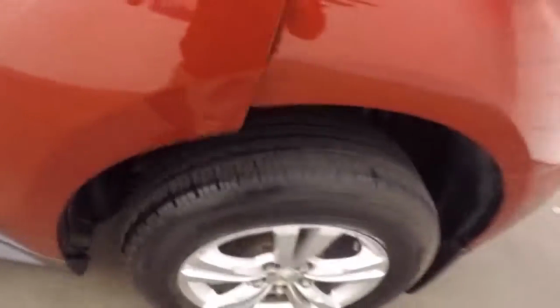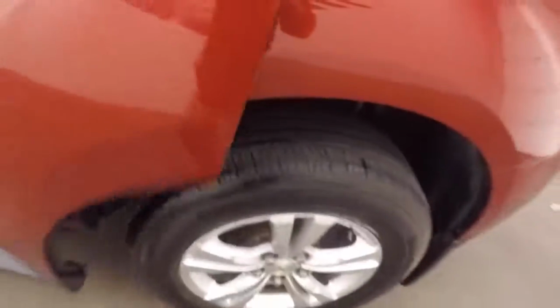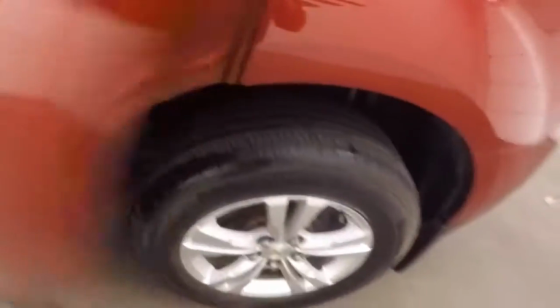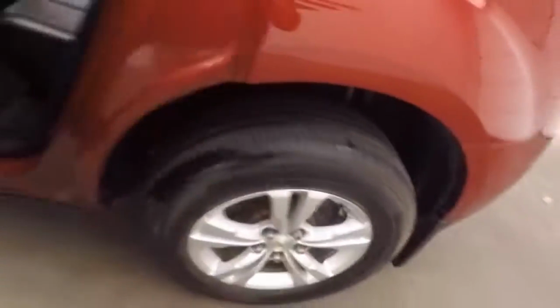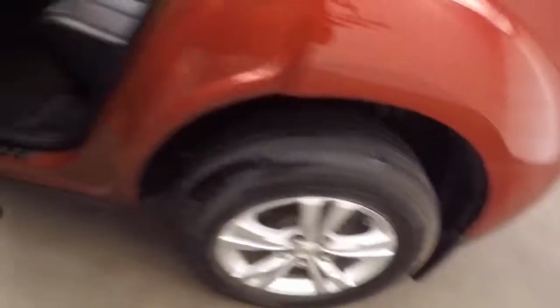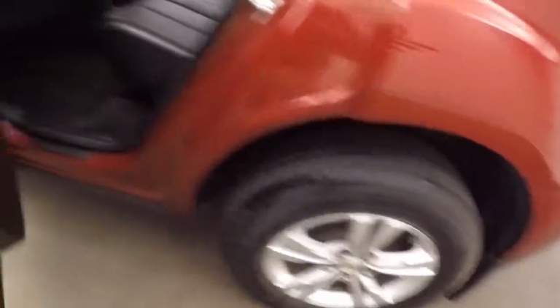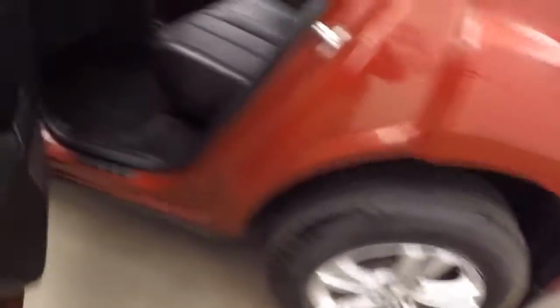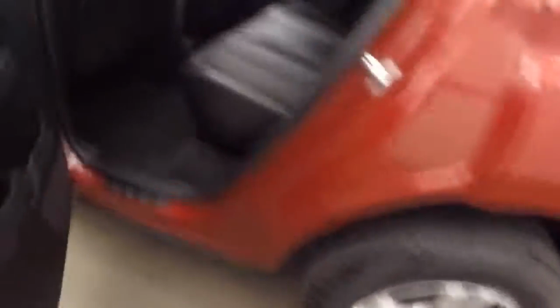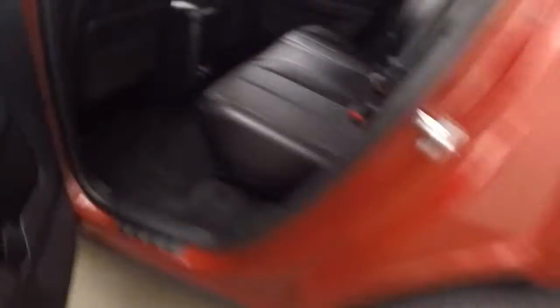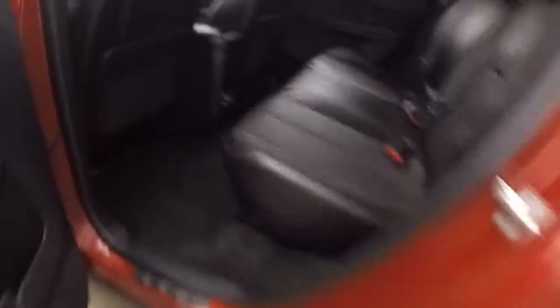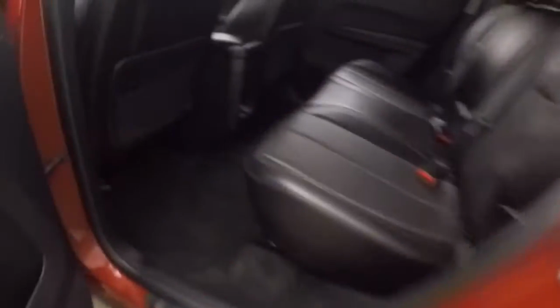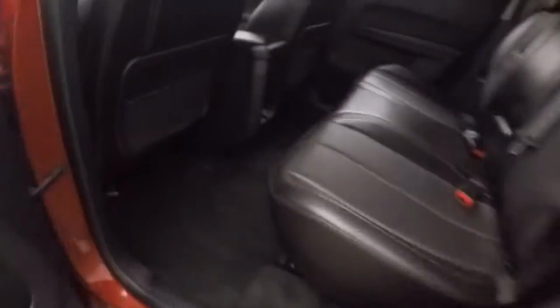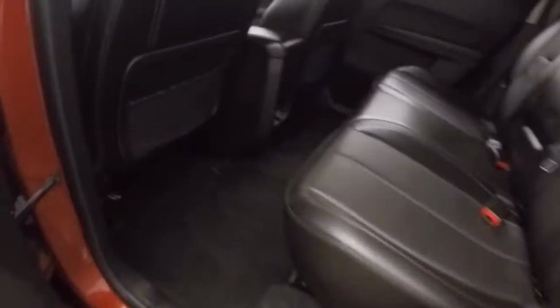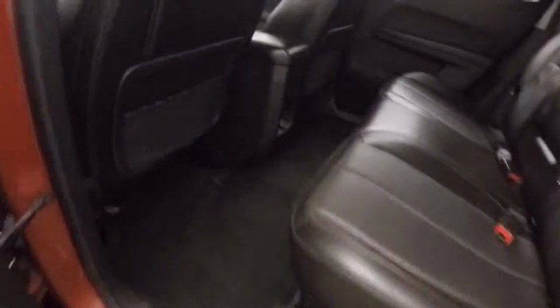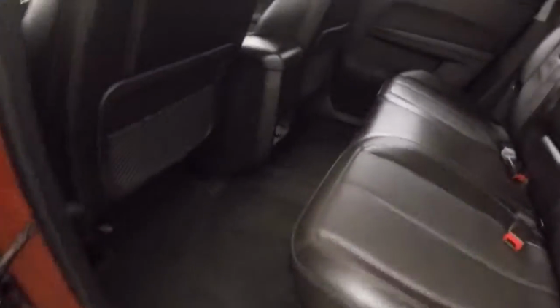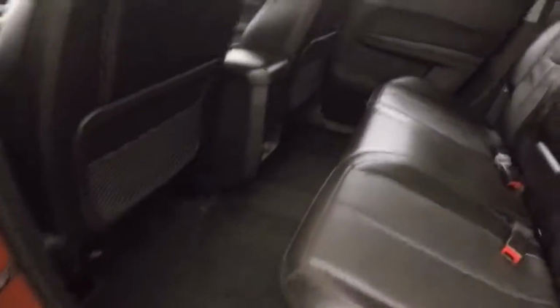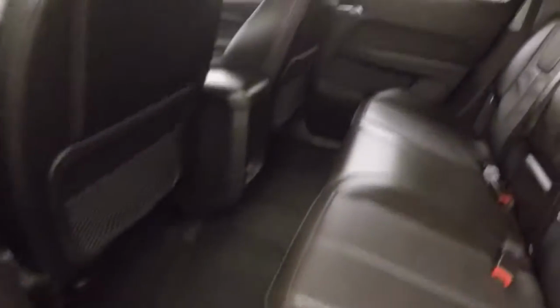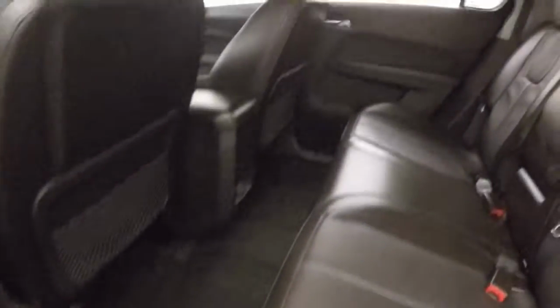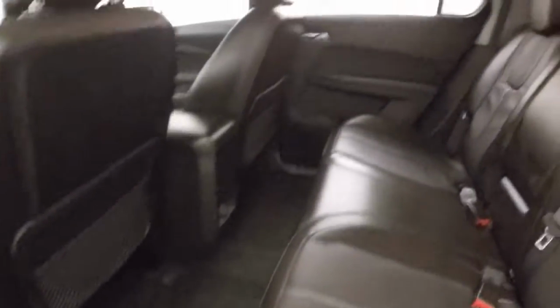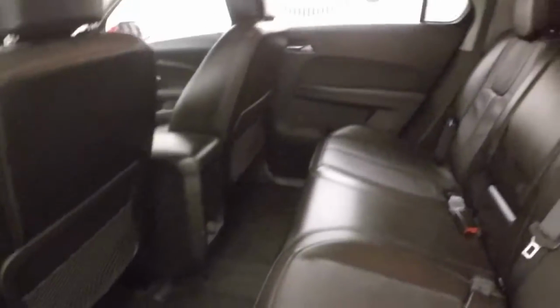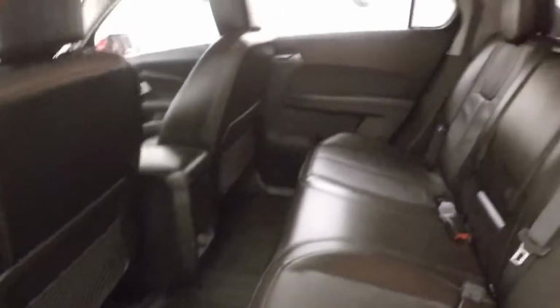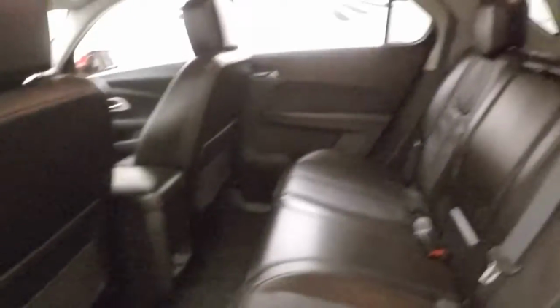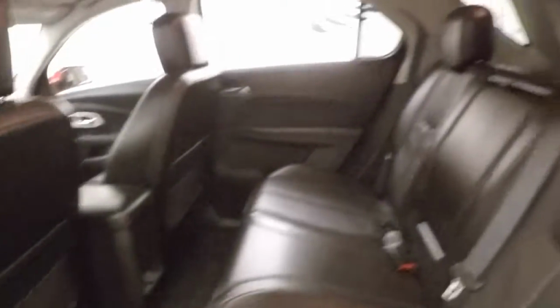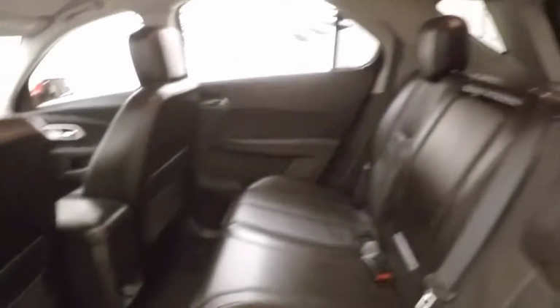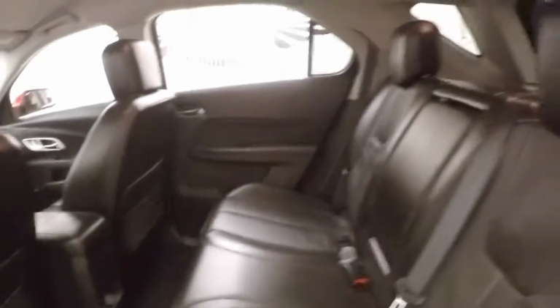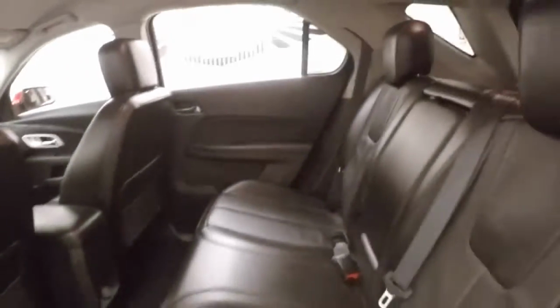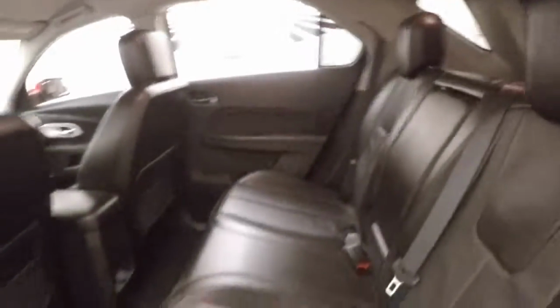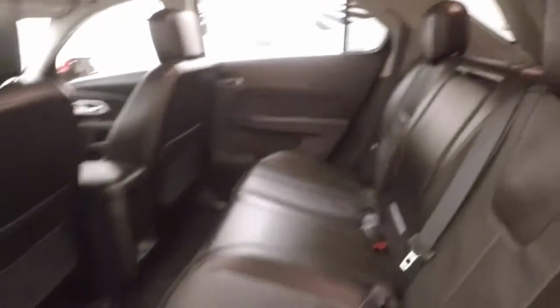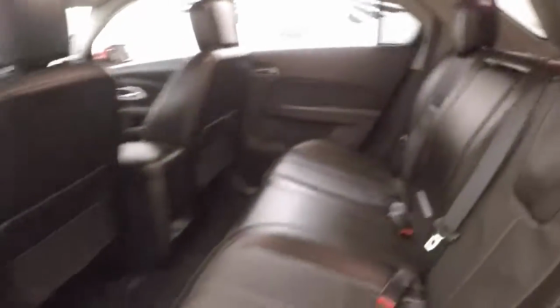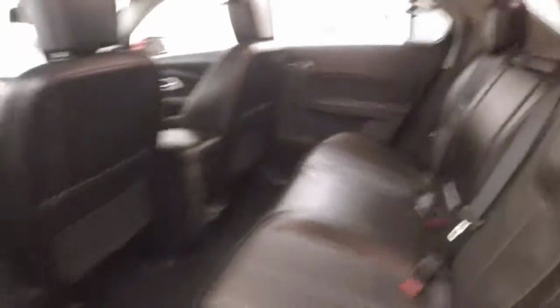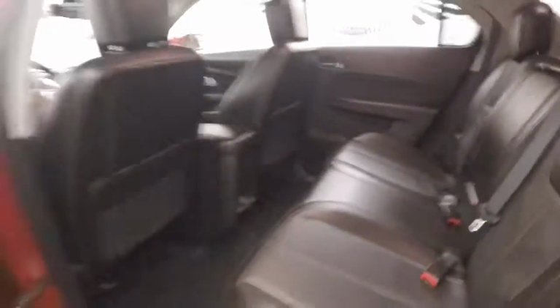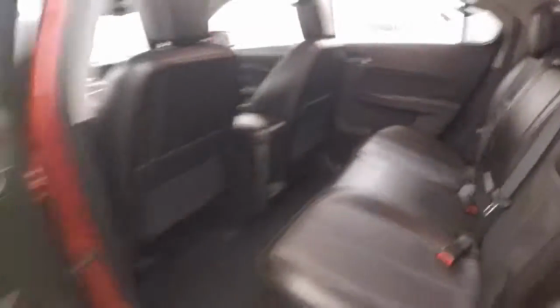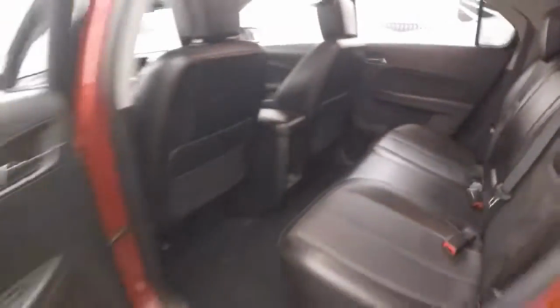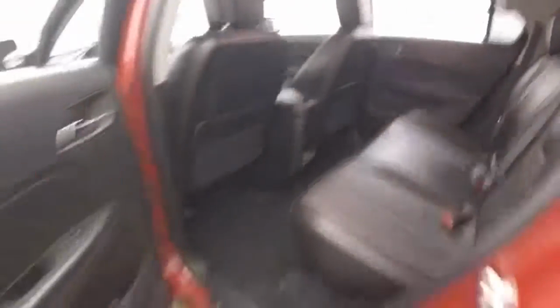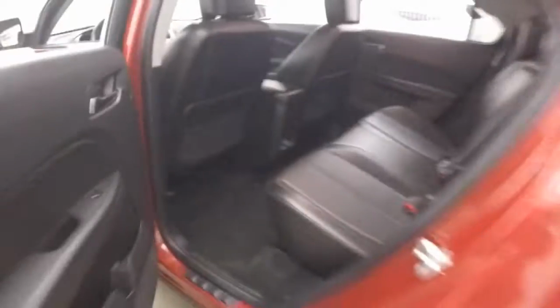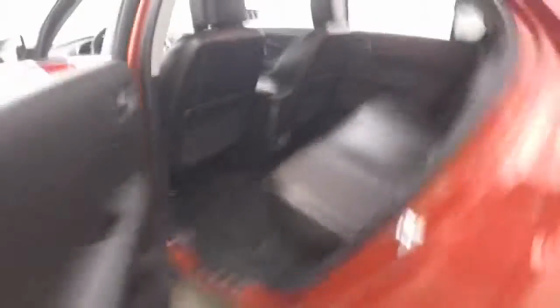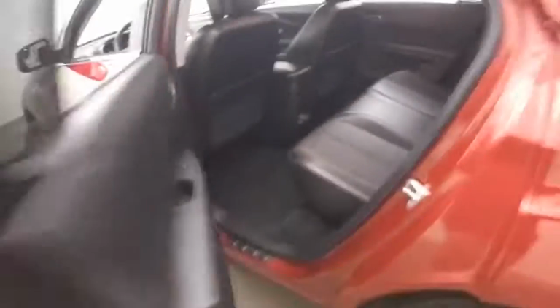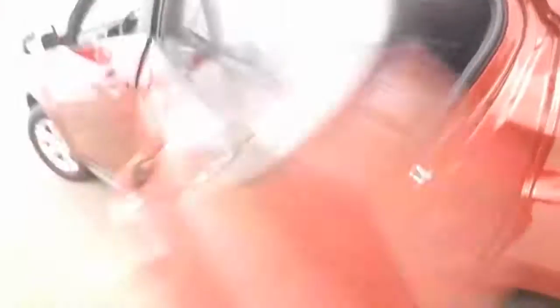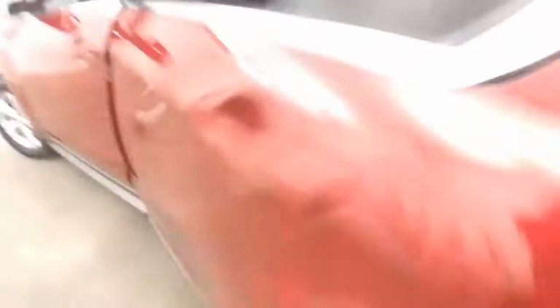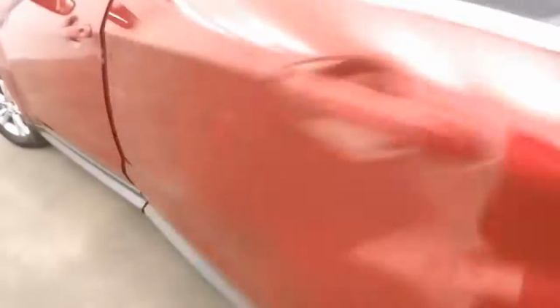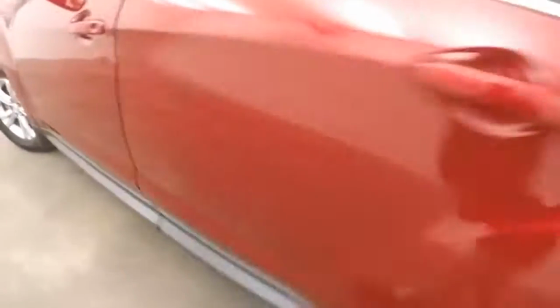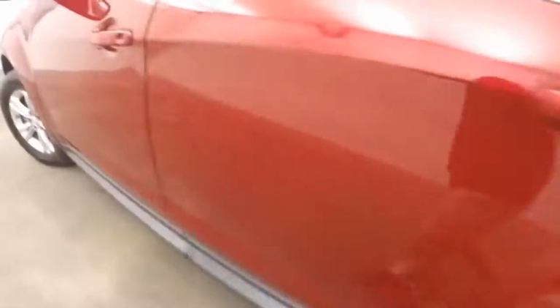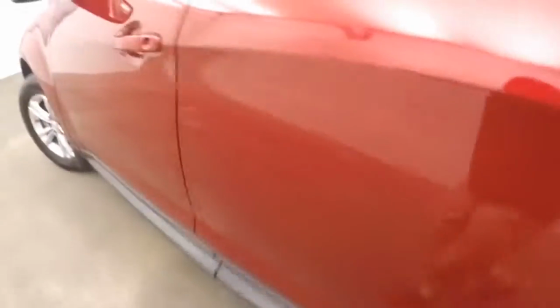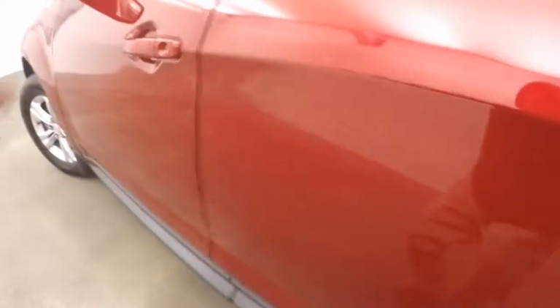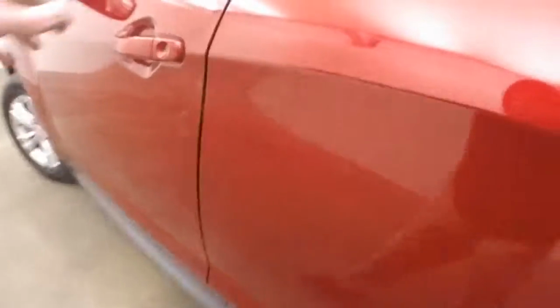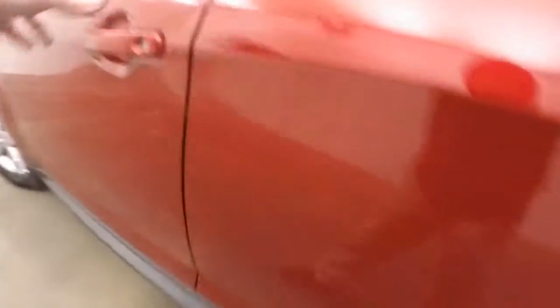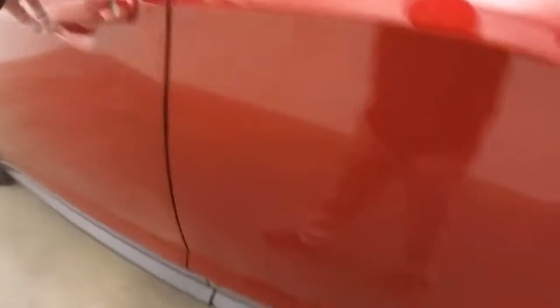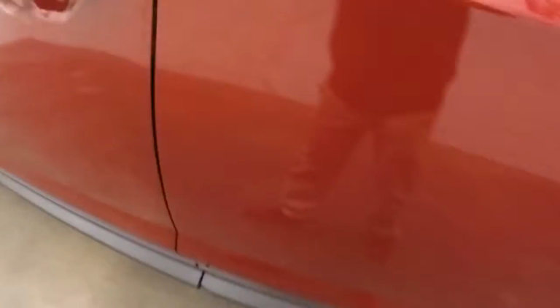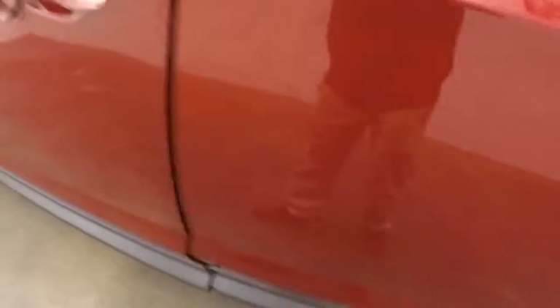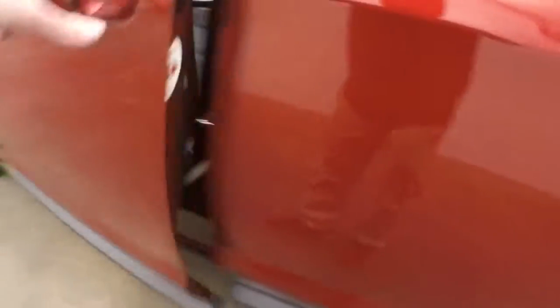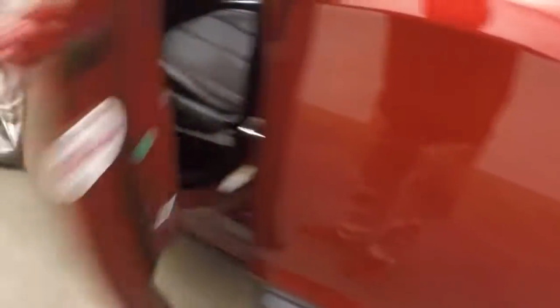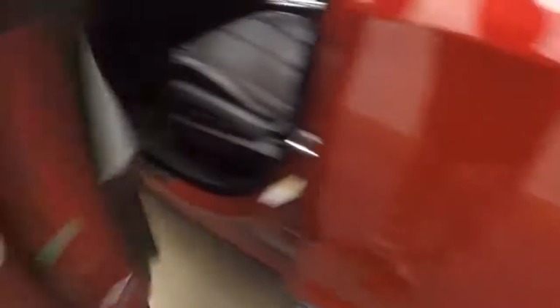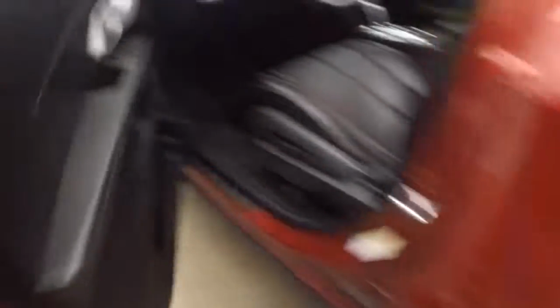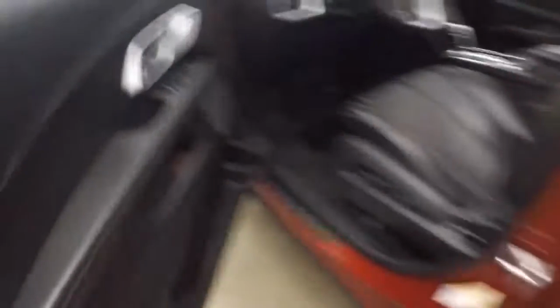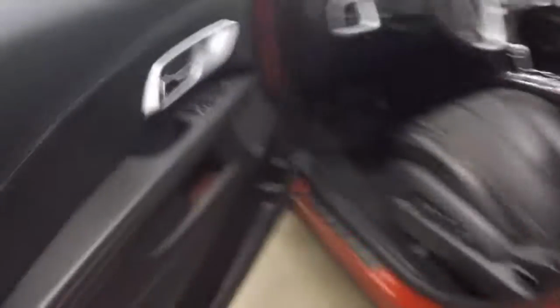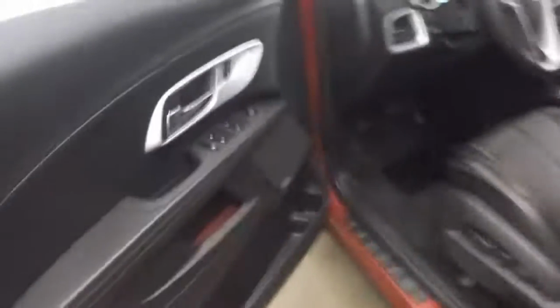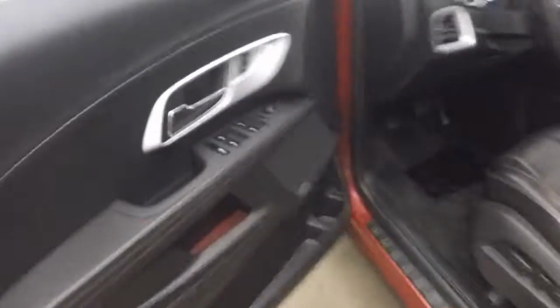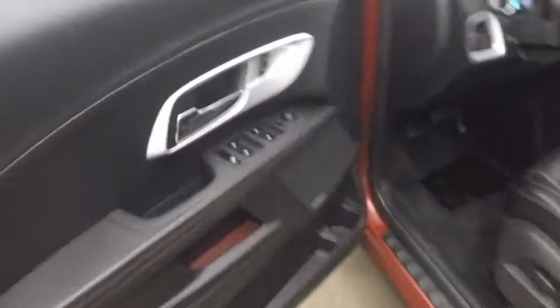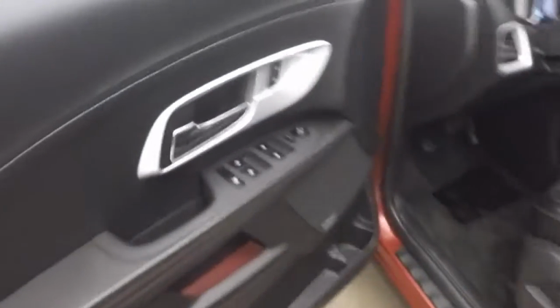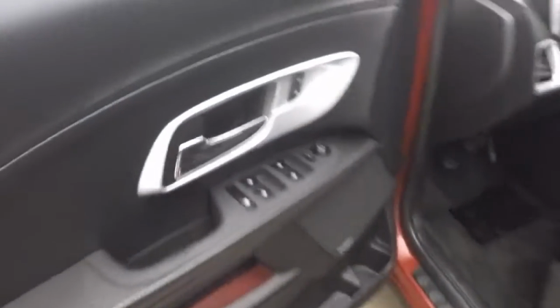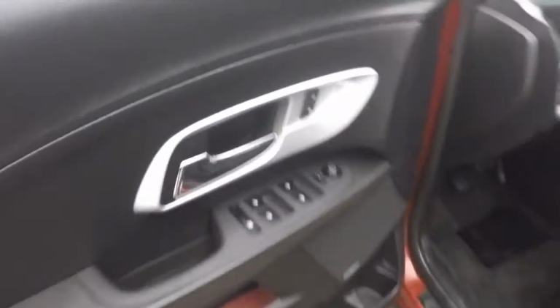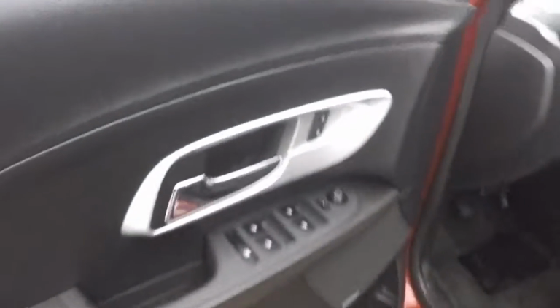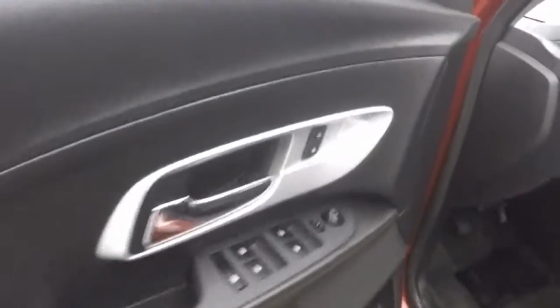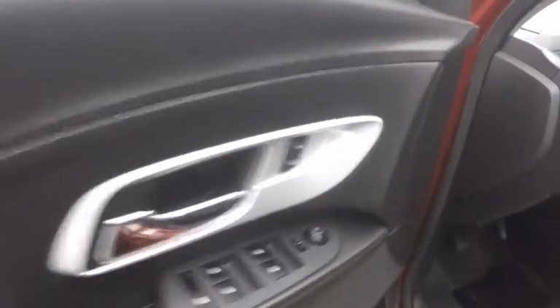Nice leather interior, it's in great shape, plenty of room. Up front, all your controls on the door.